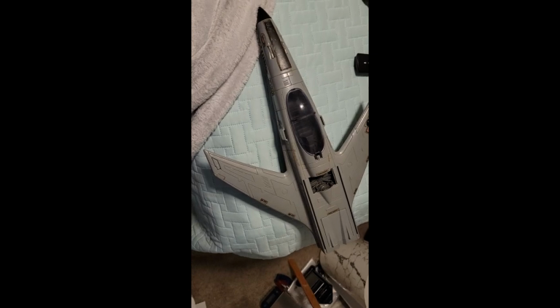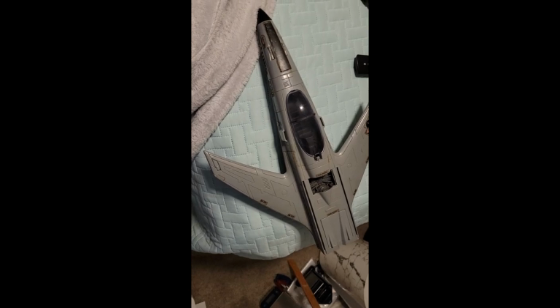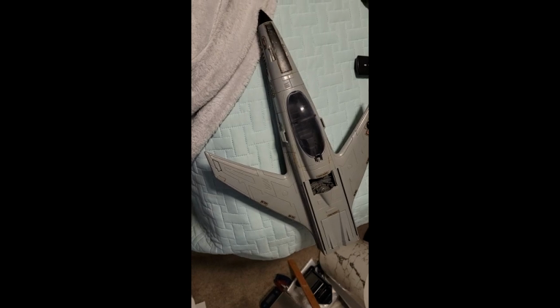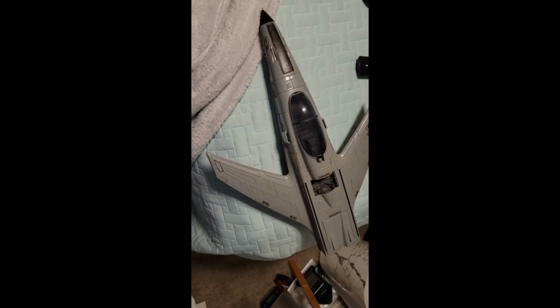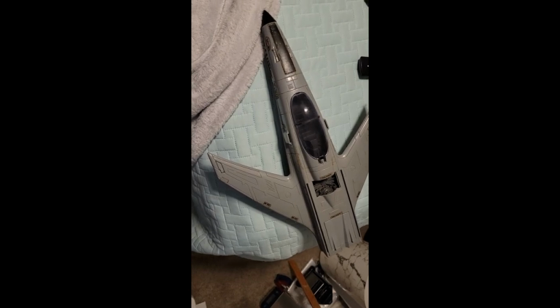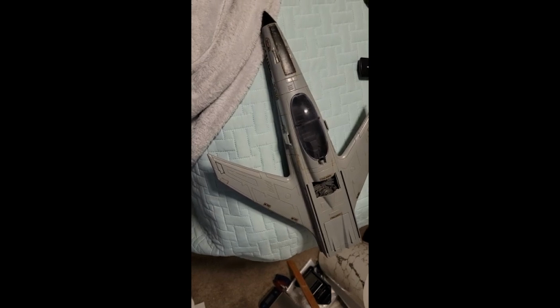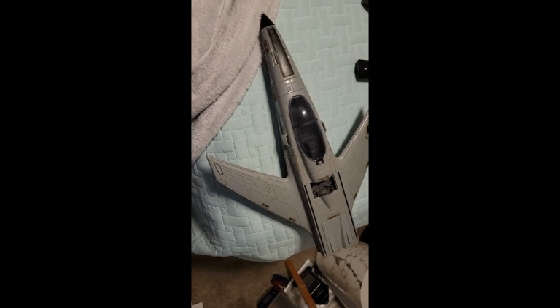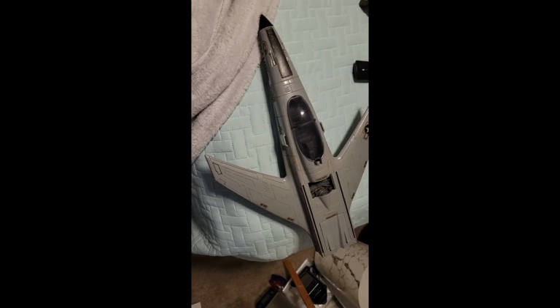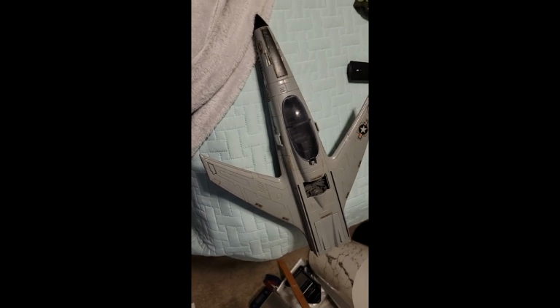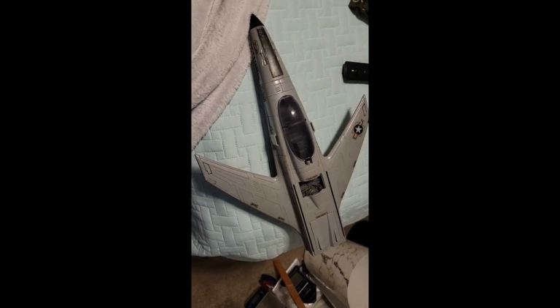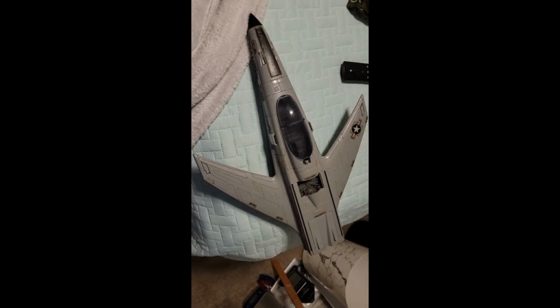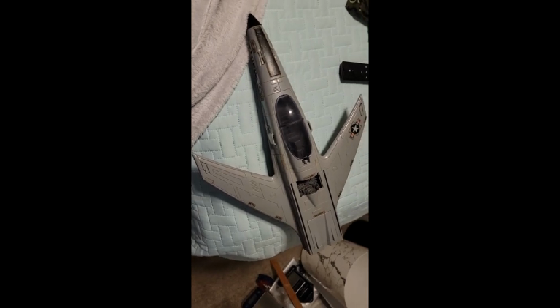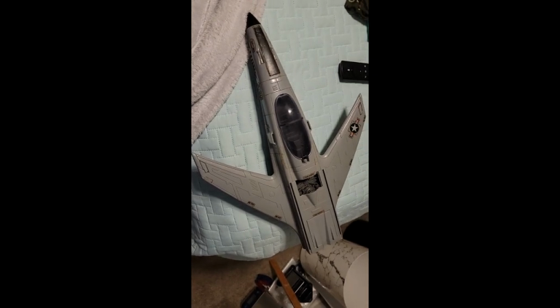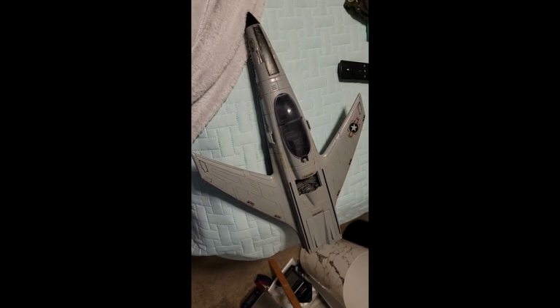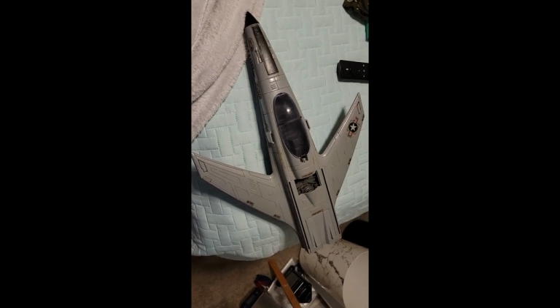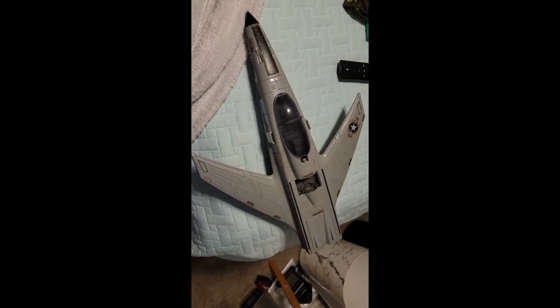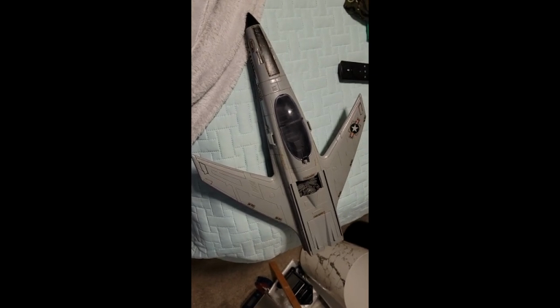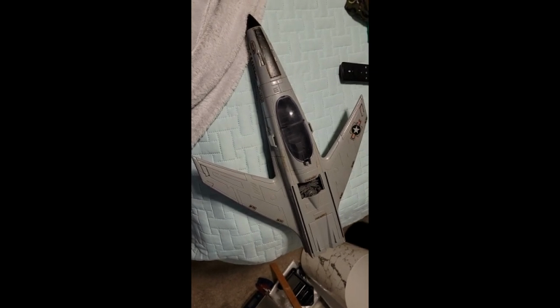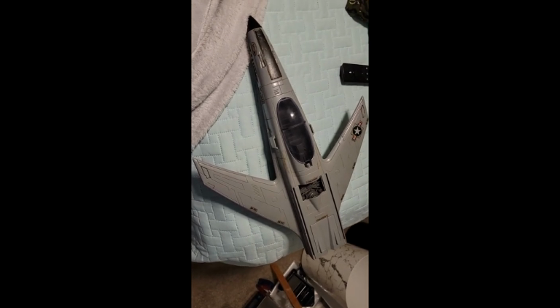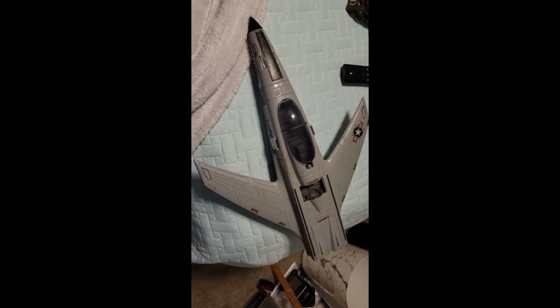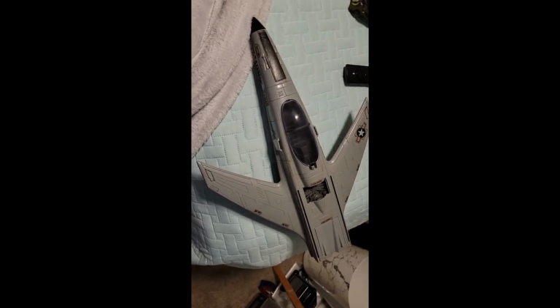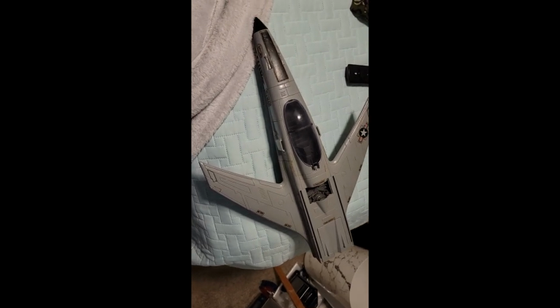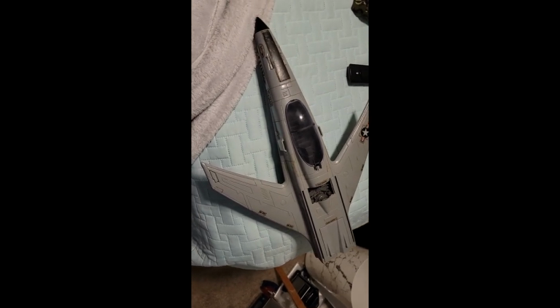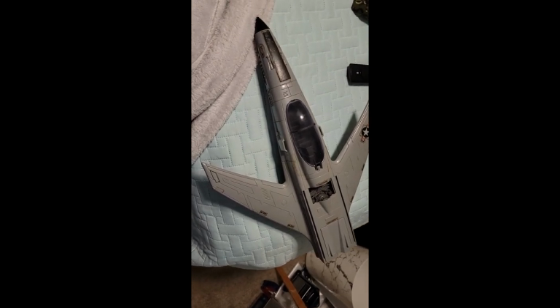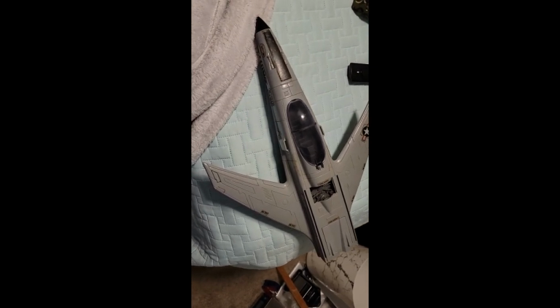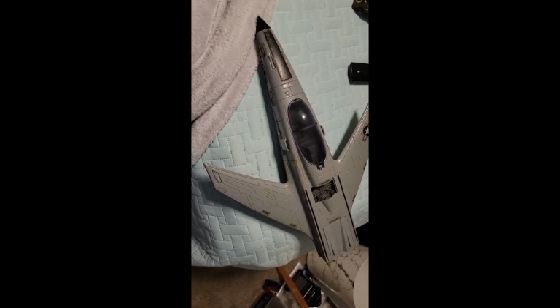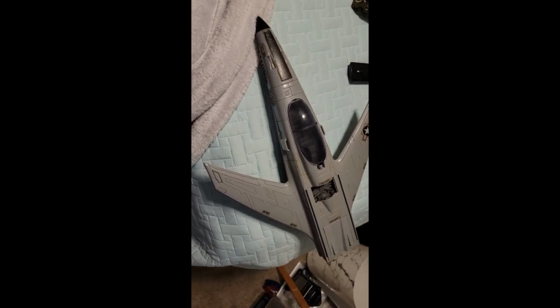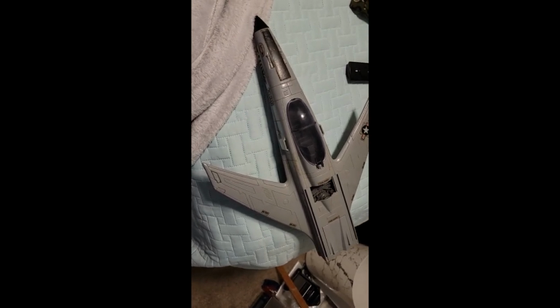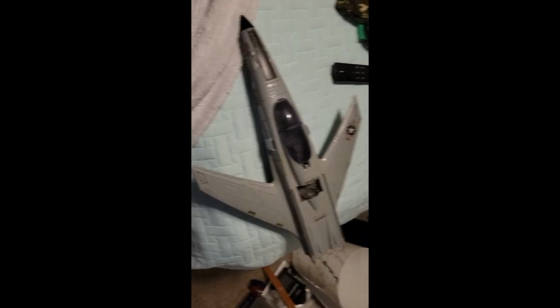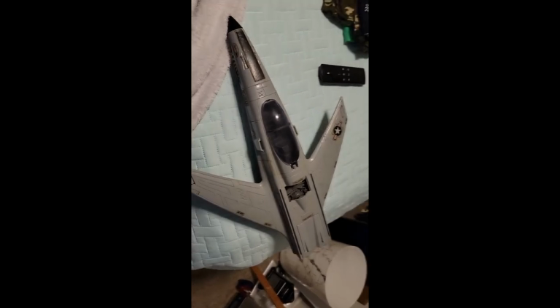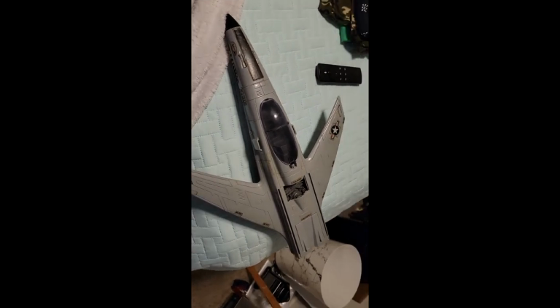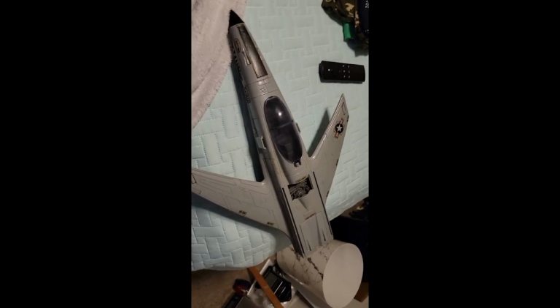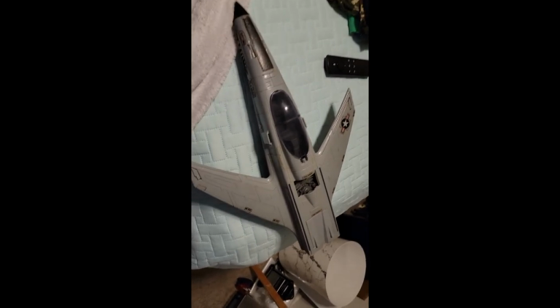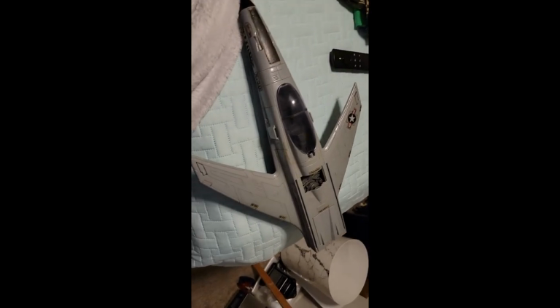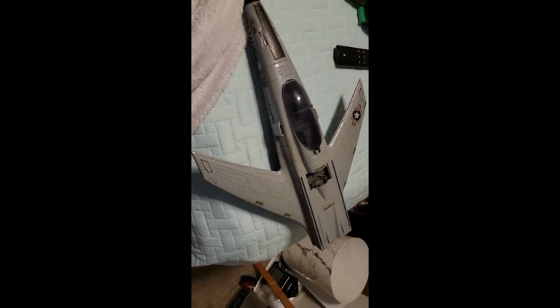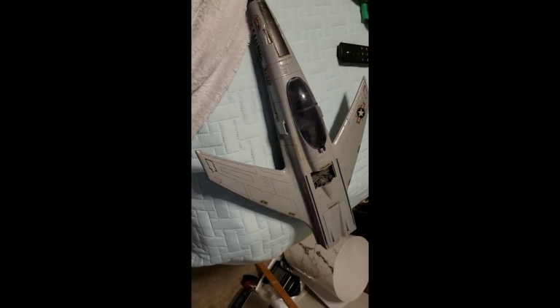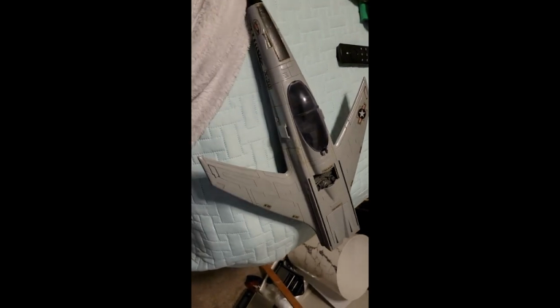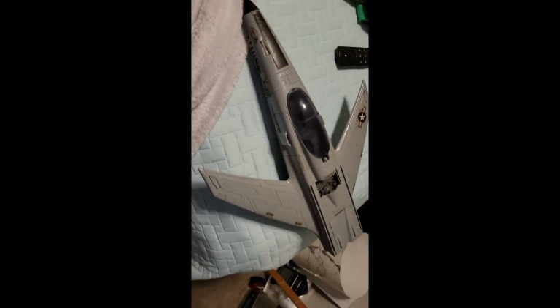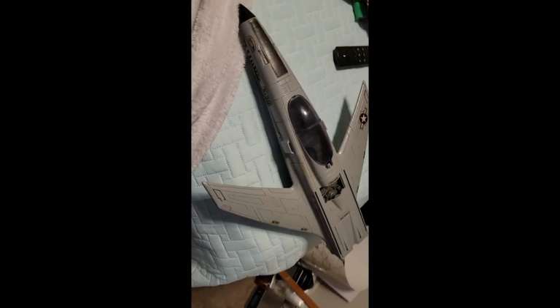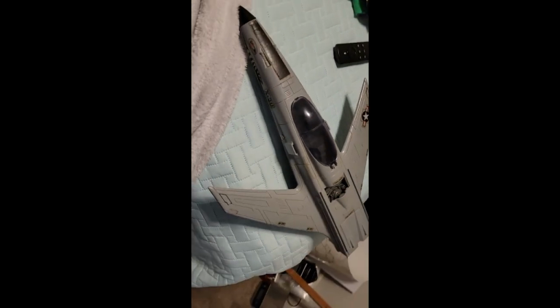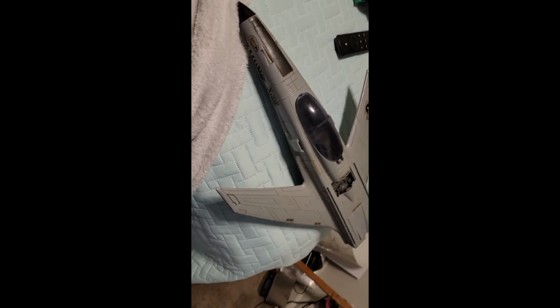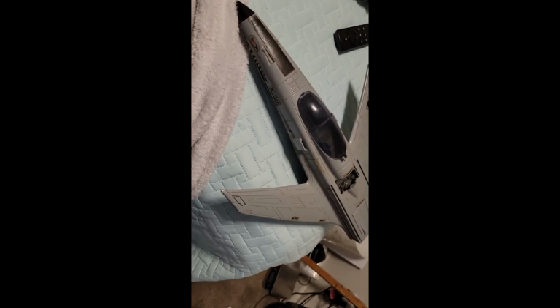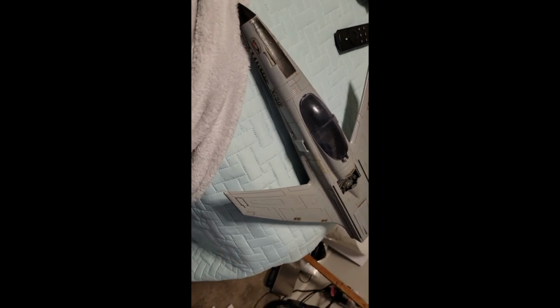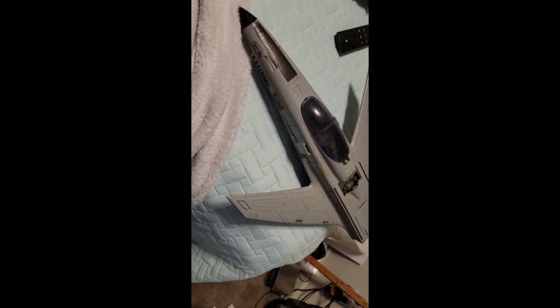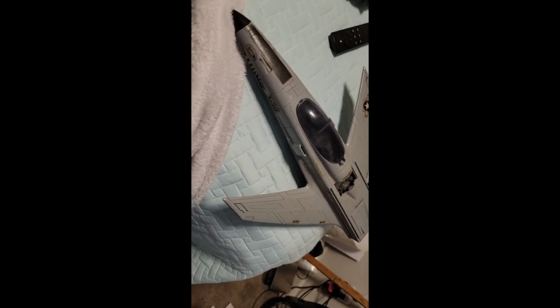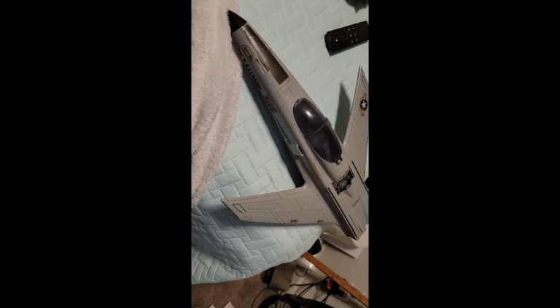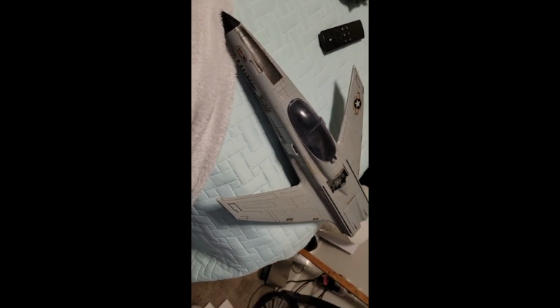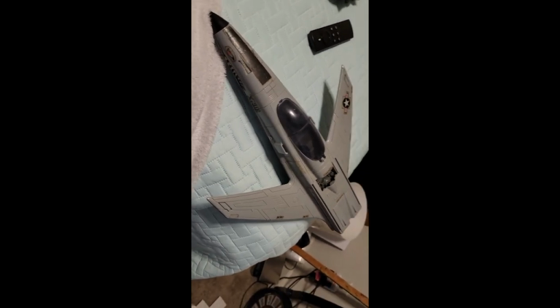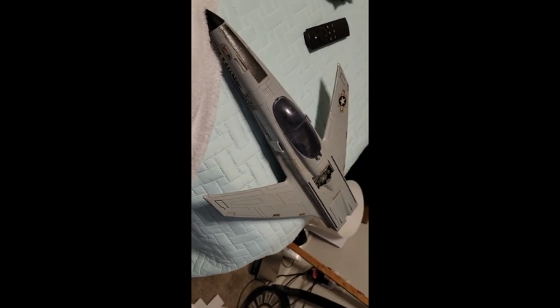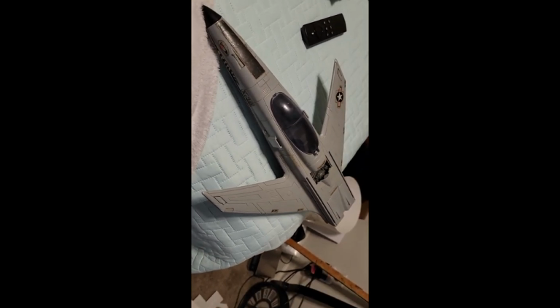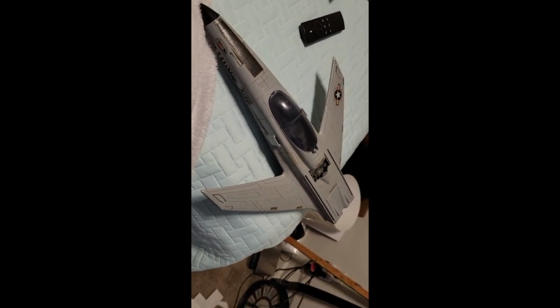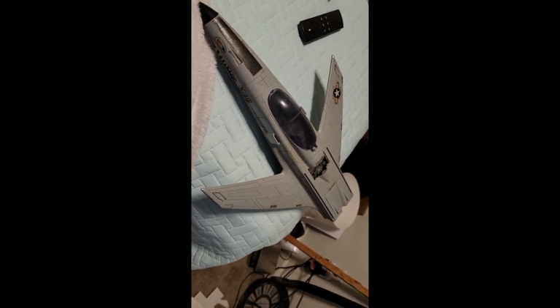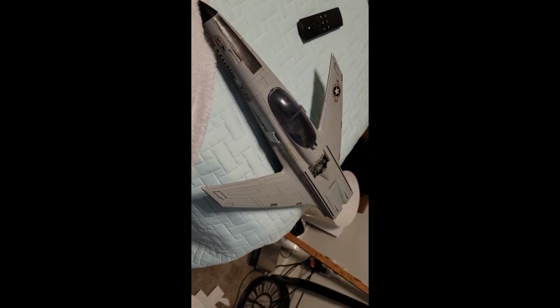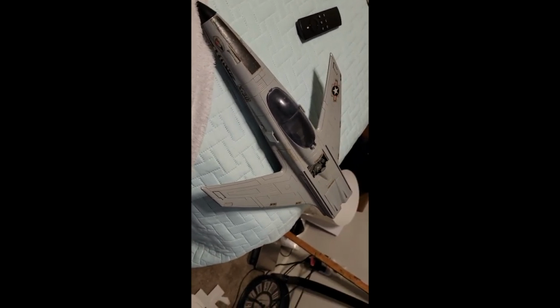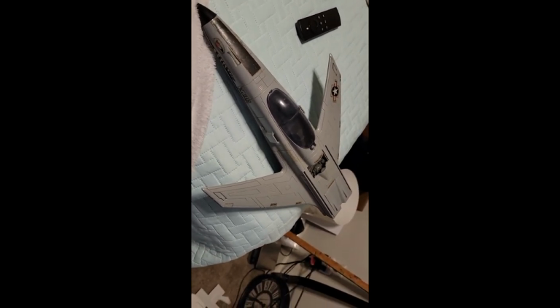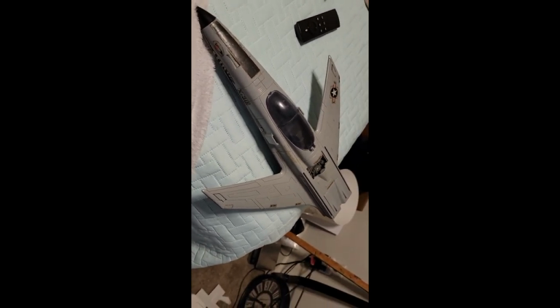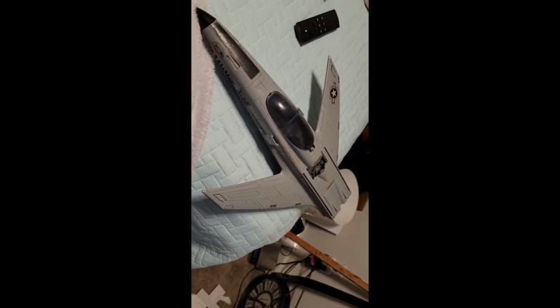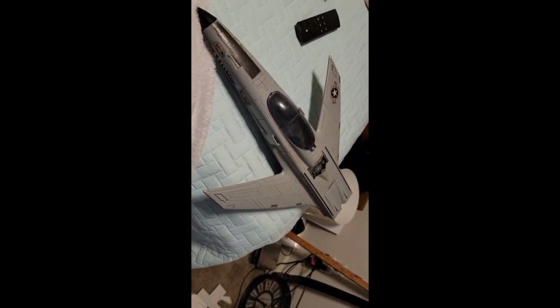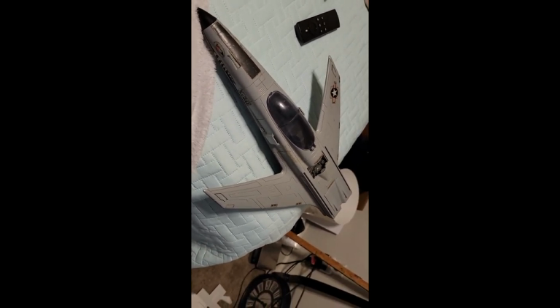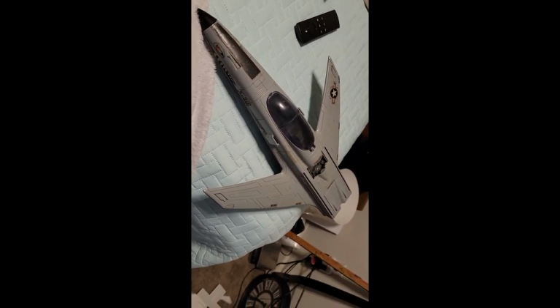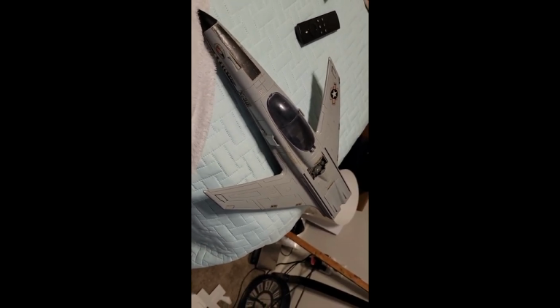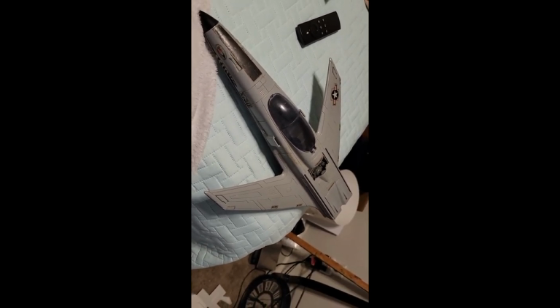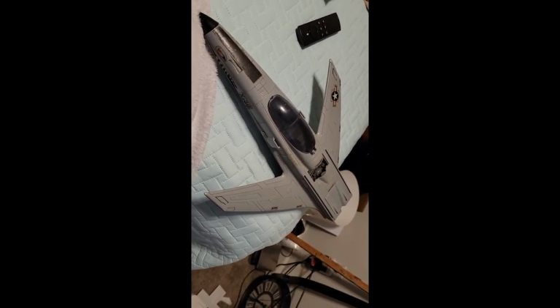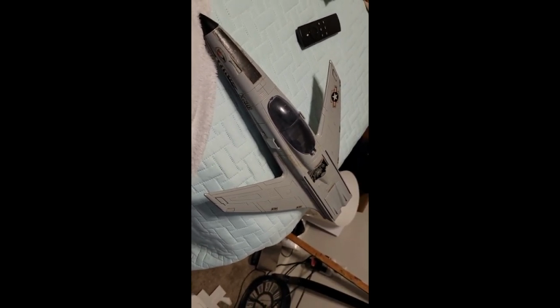All right, this is going to be my newest exciting project. It's a Conquest X-19 G.I. Joe plane. I'm going to make it look incredible.